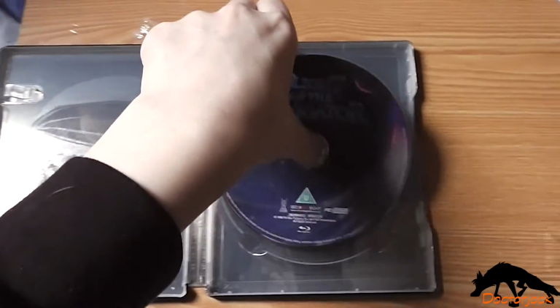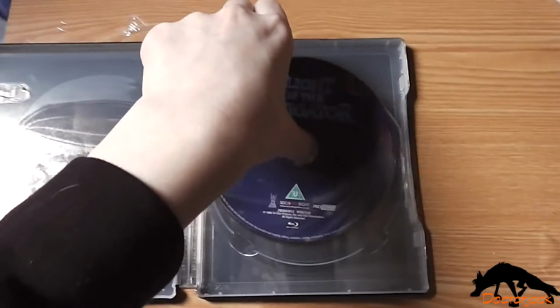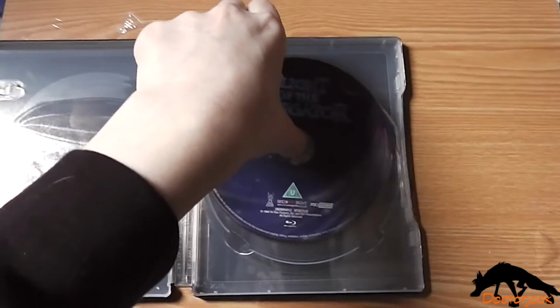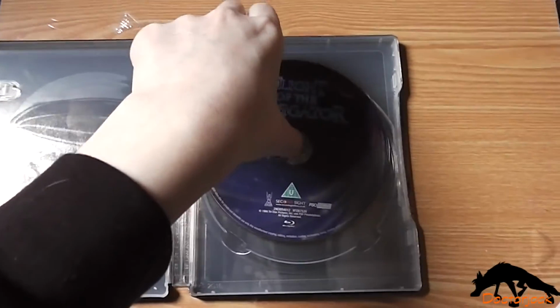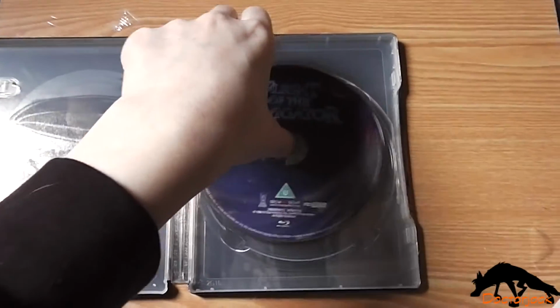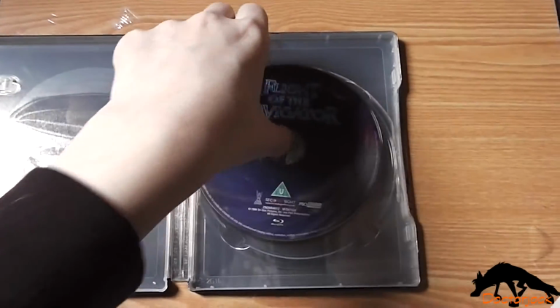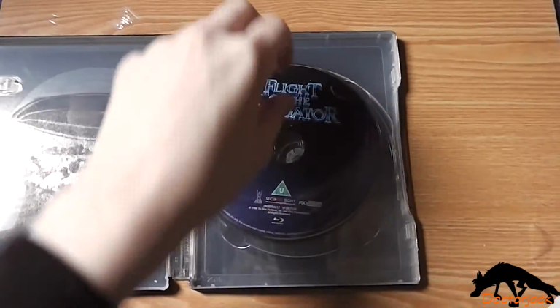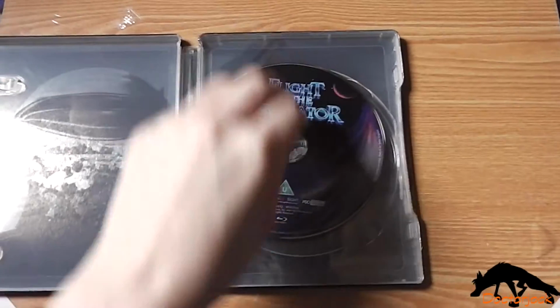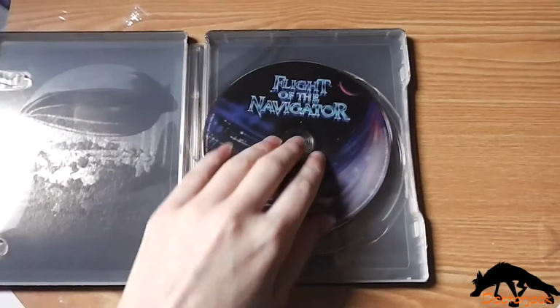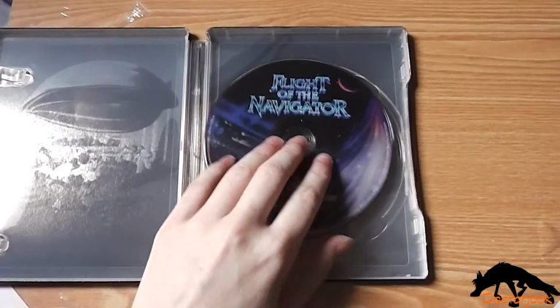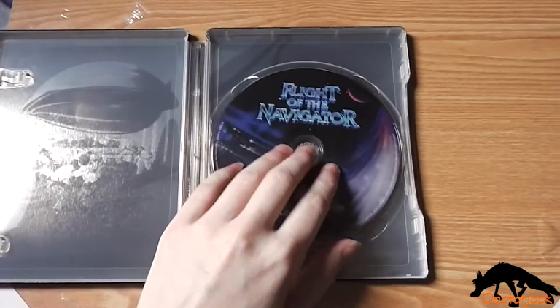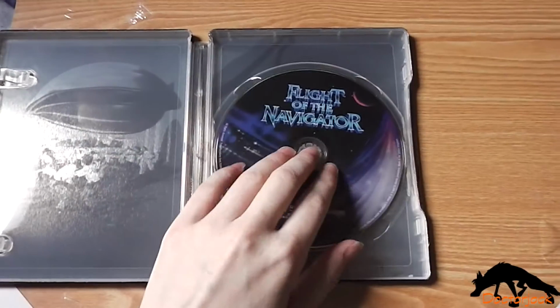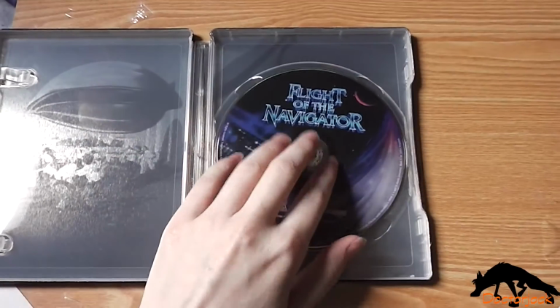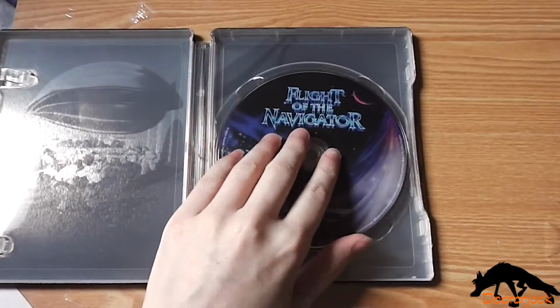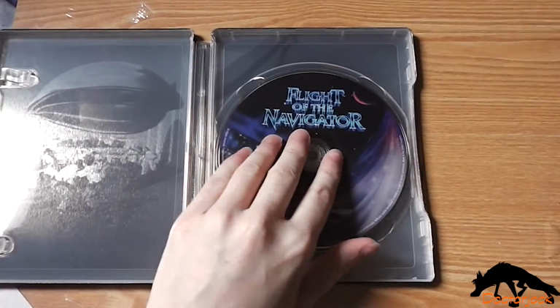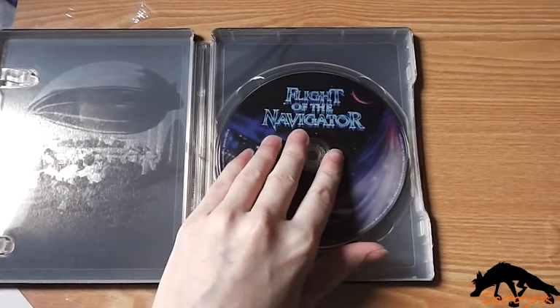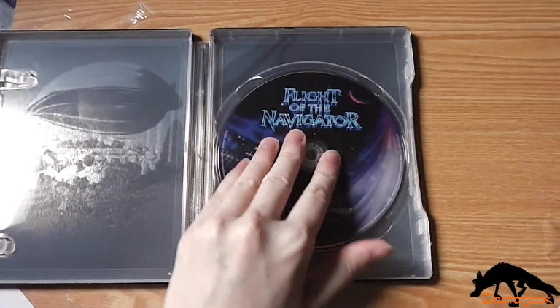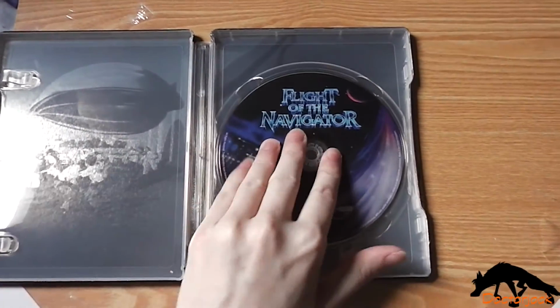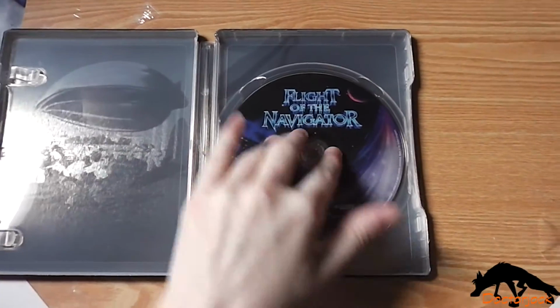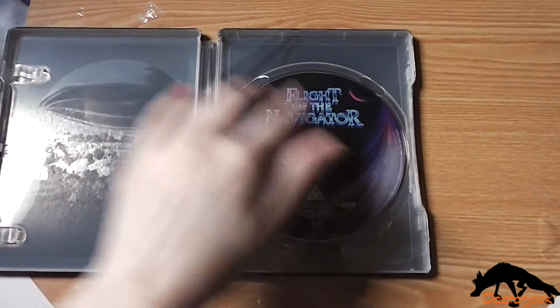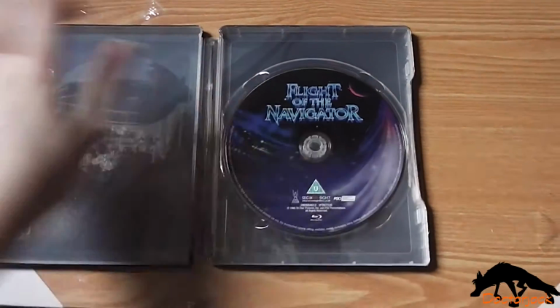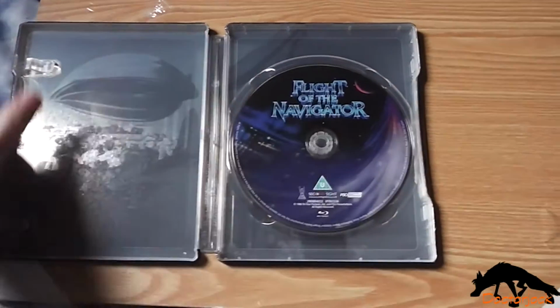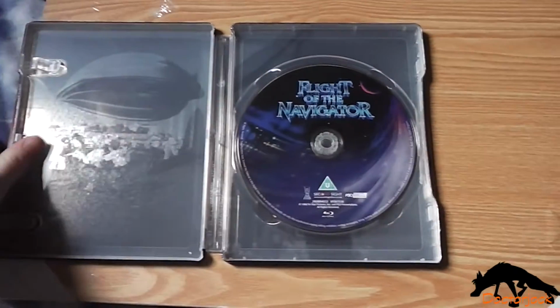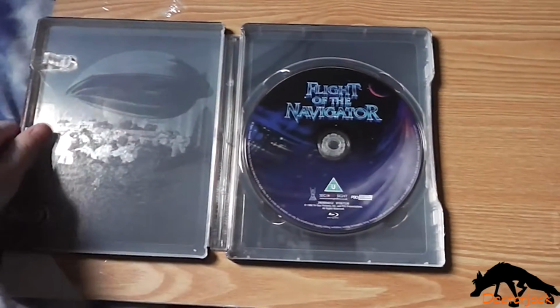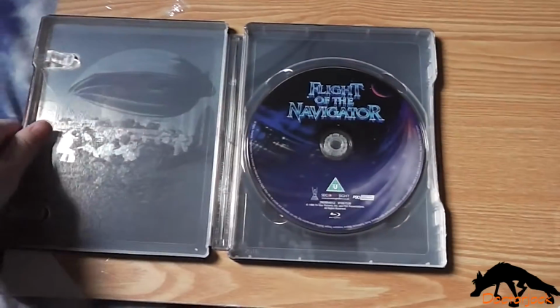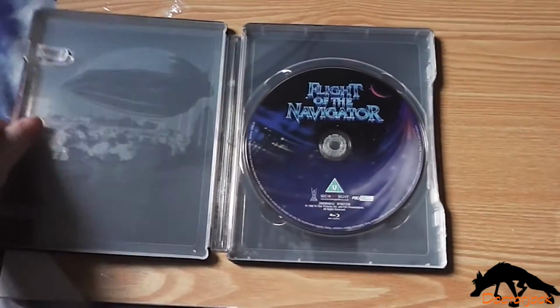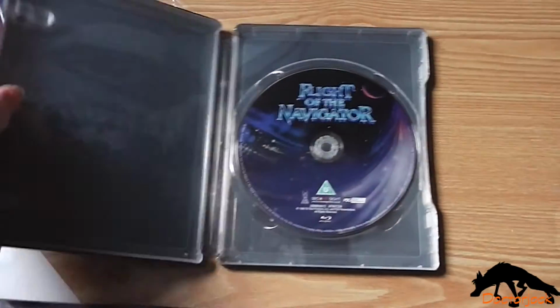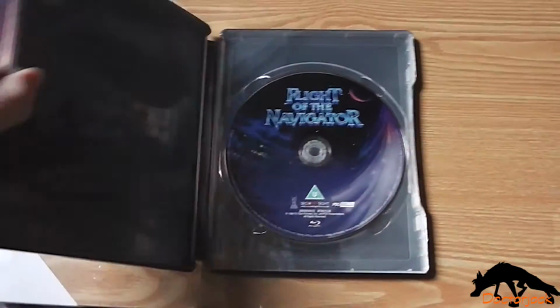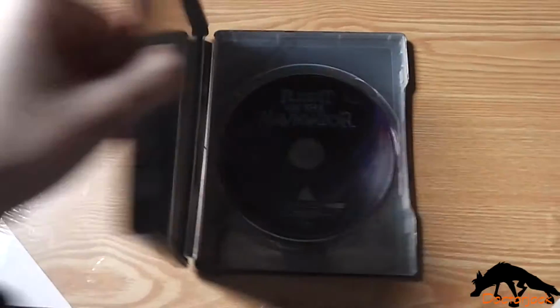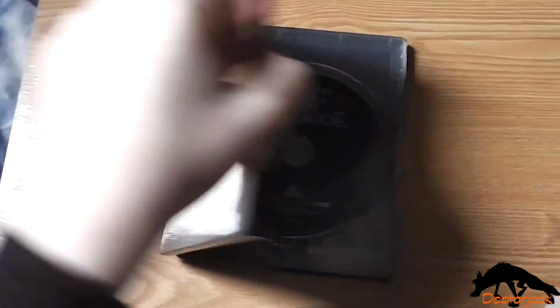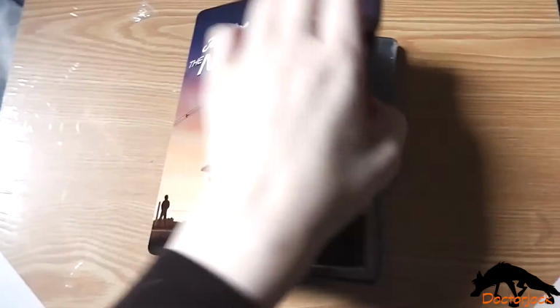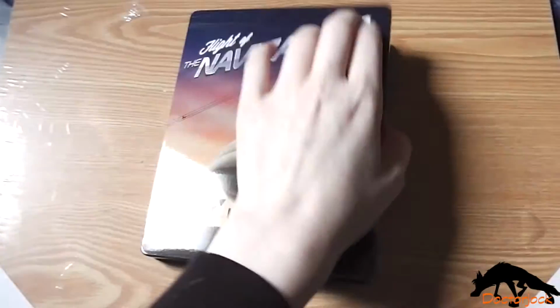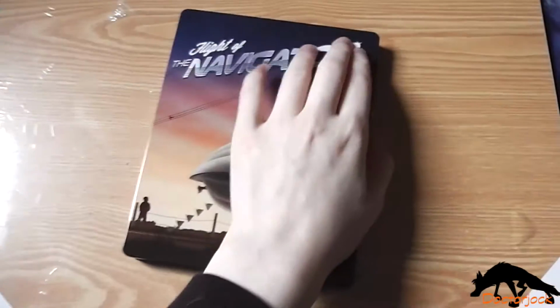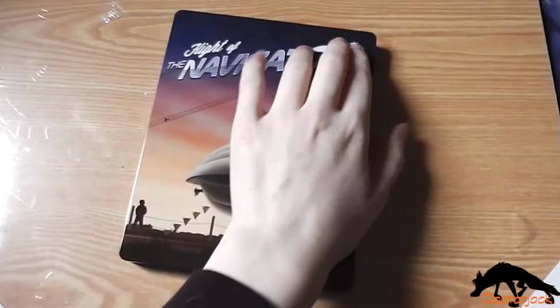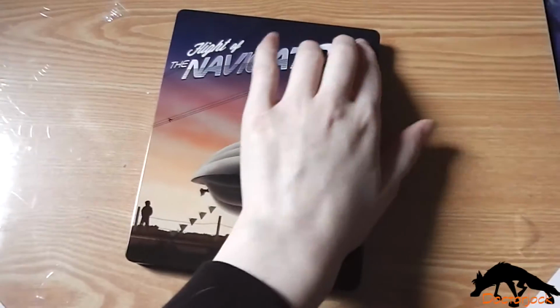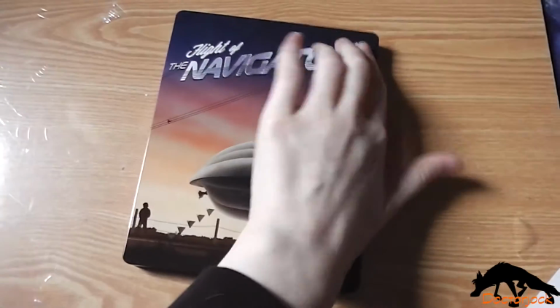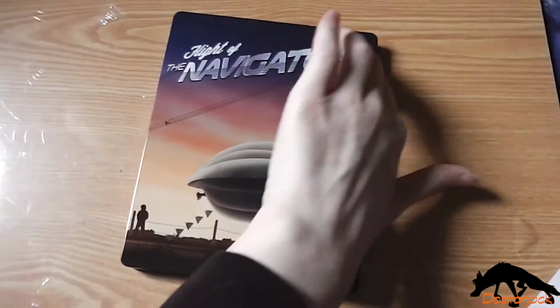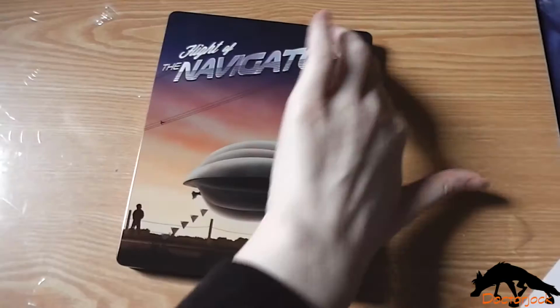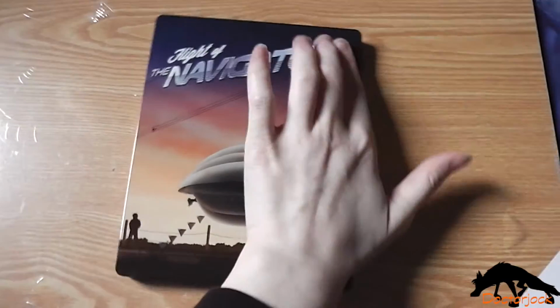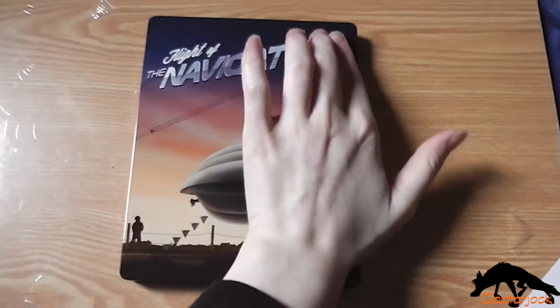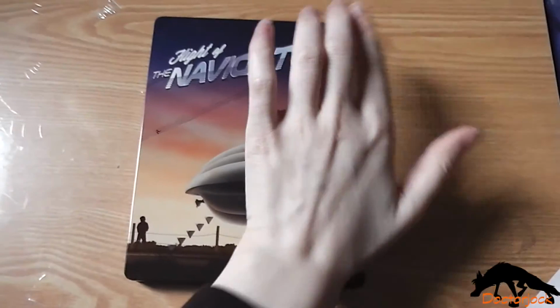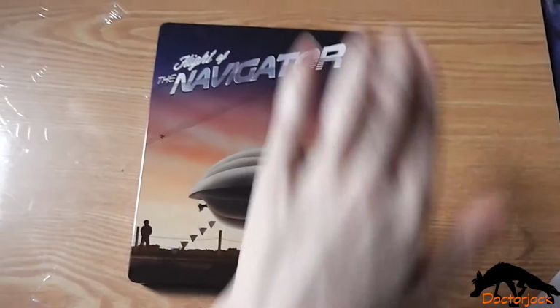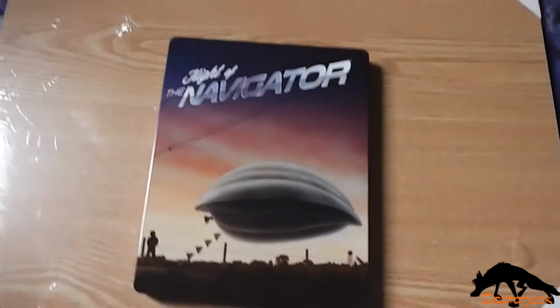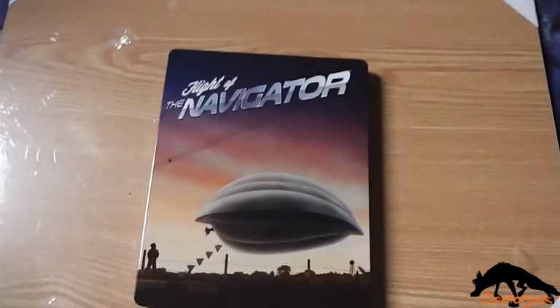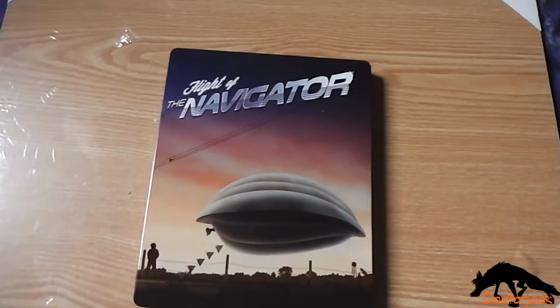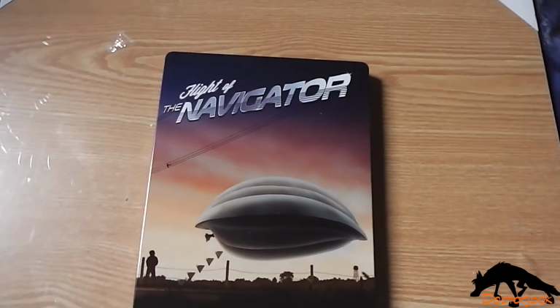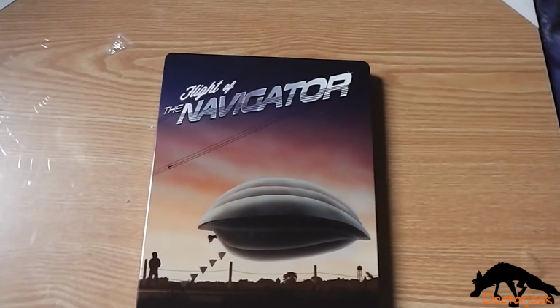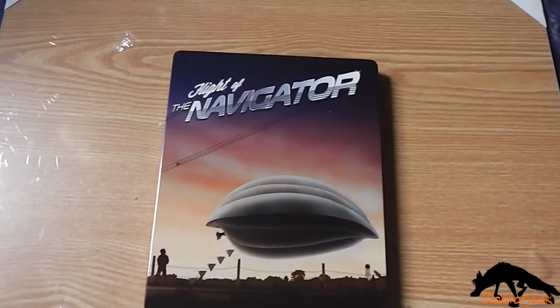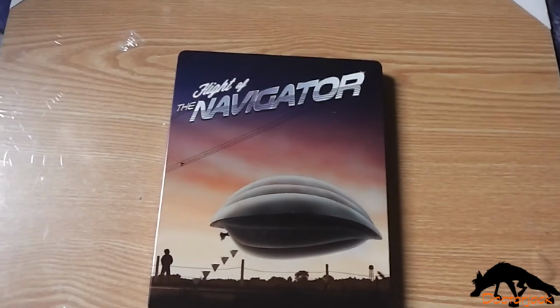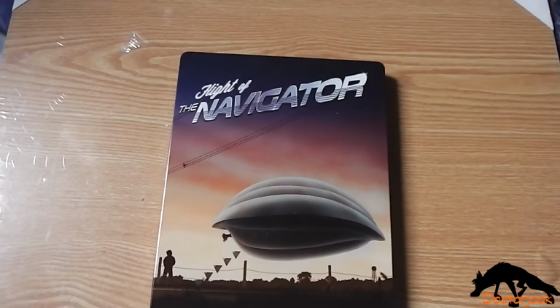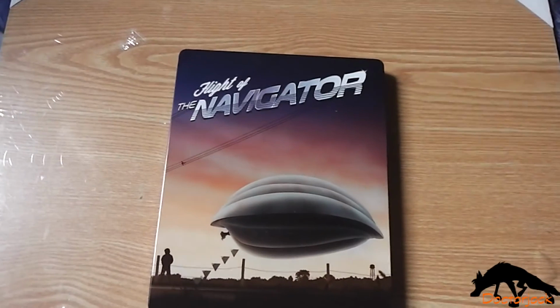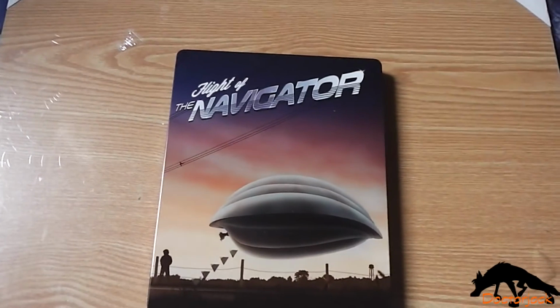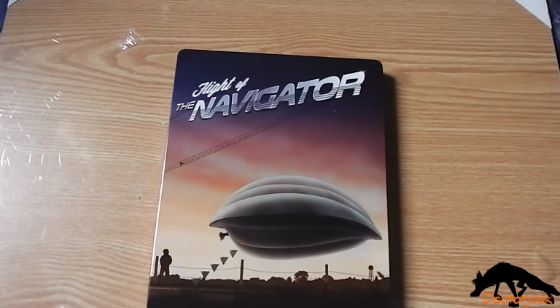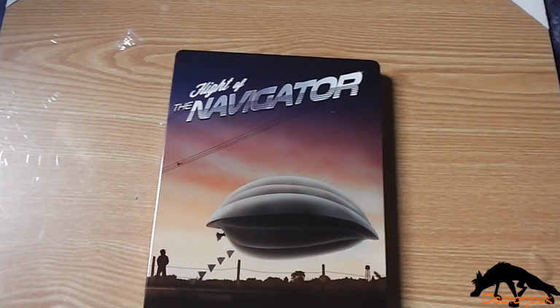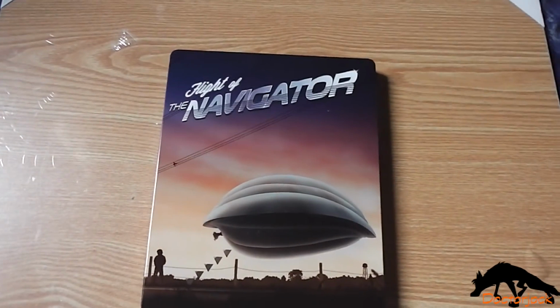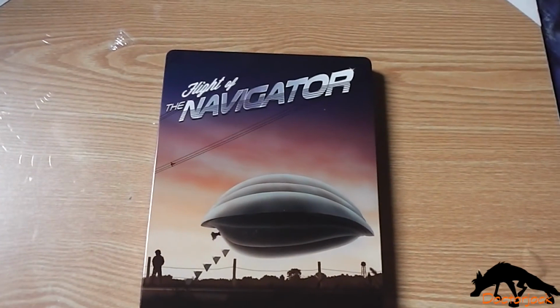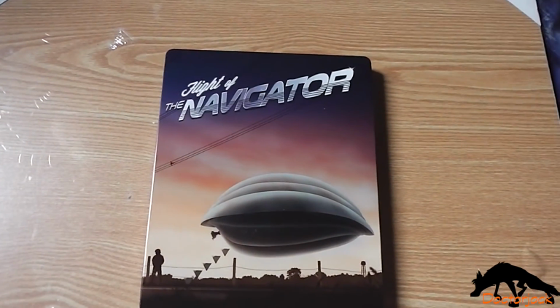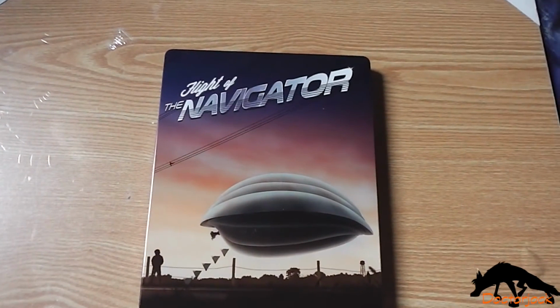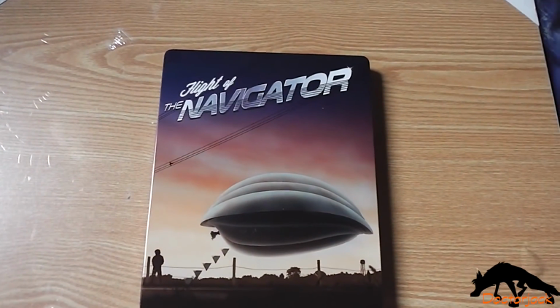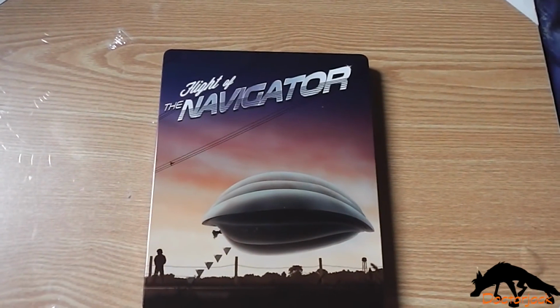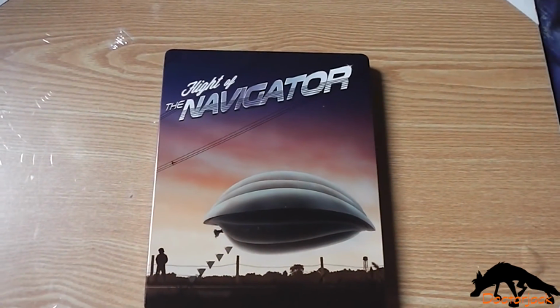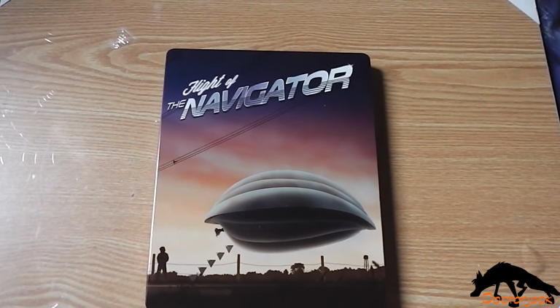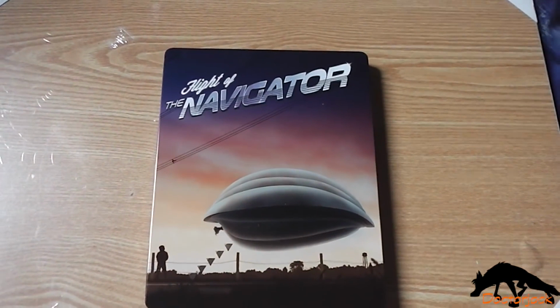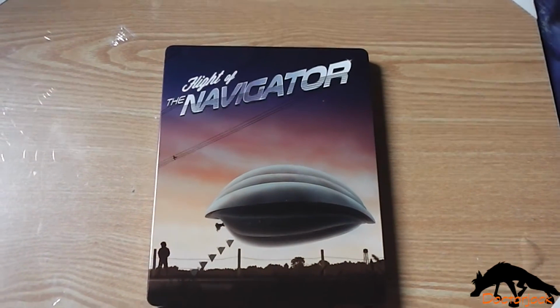So yeah, that was my unboxing of Flight of the Navigator. Thanks for watching. Bye!